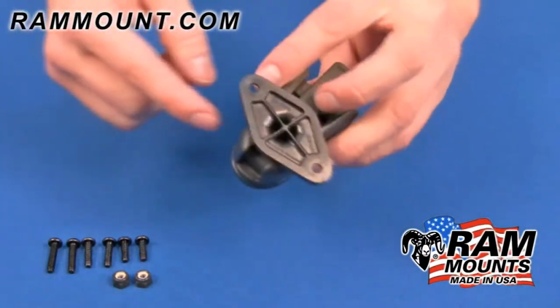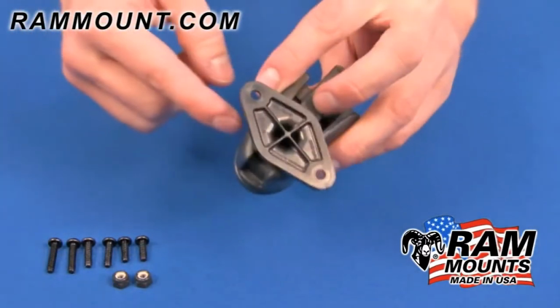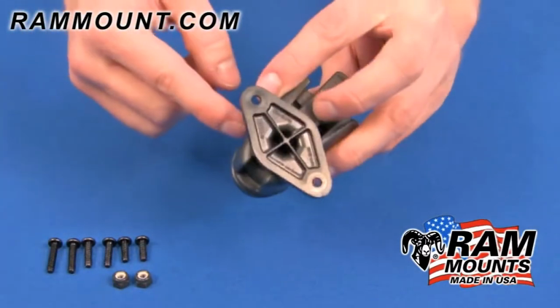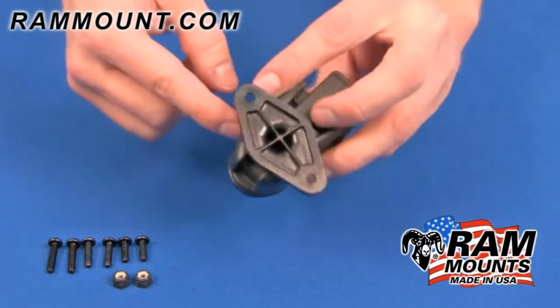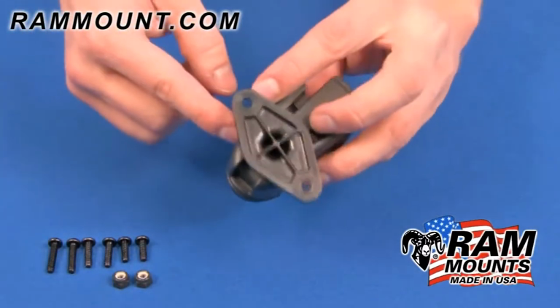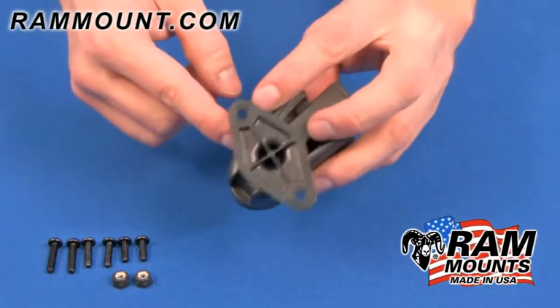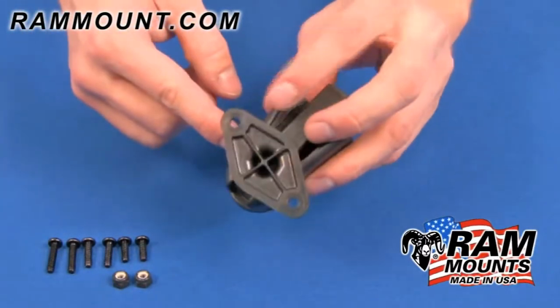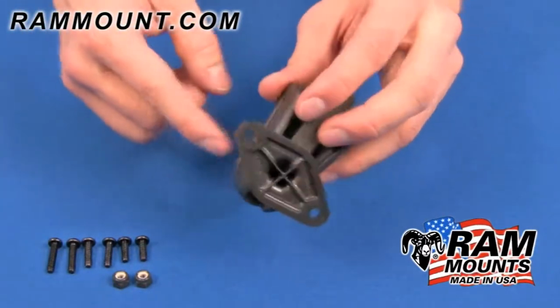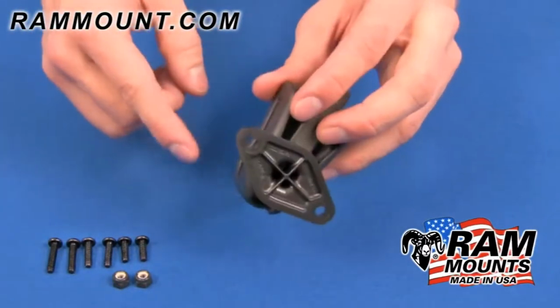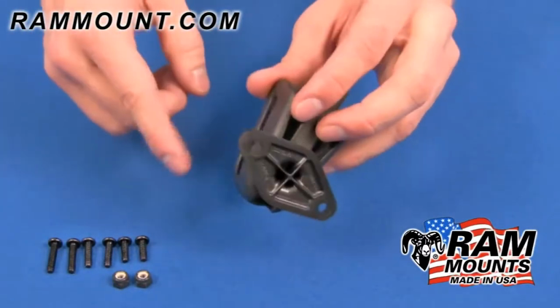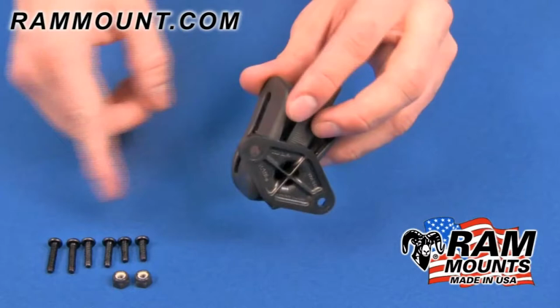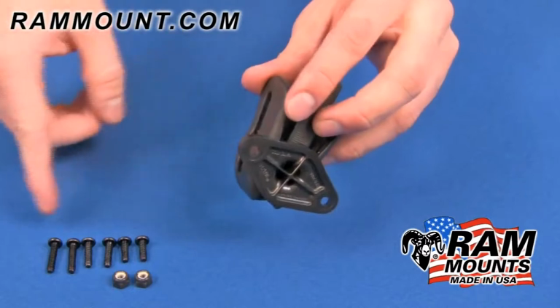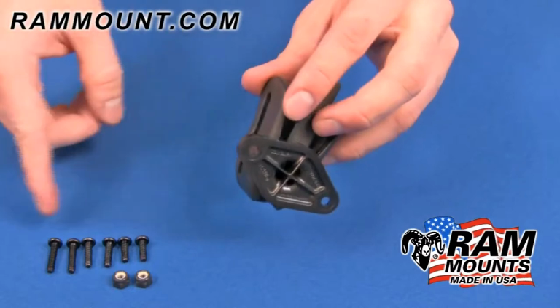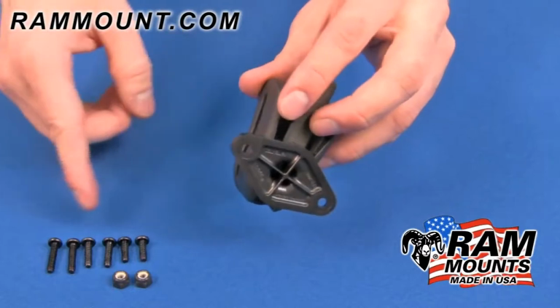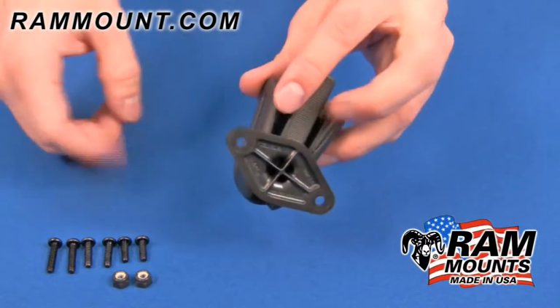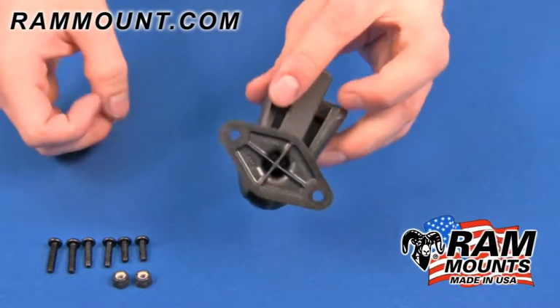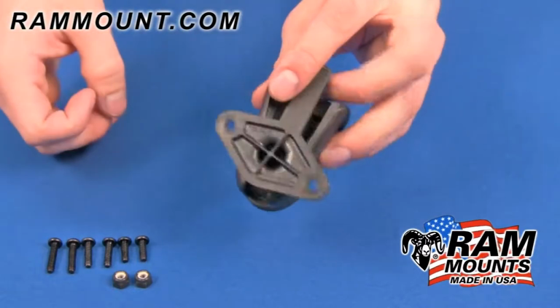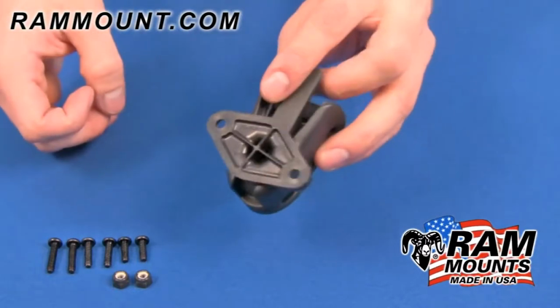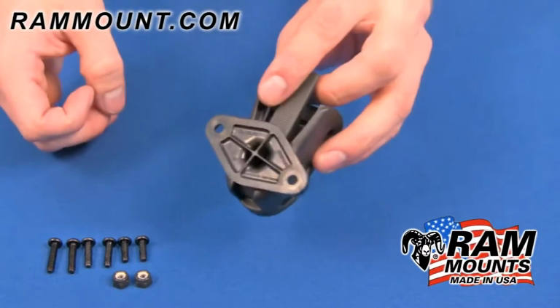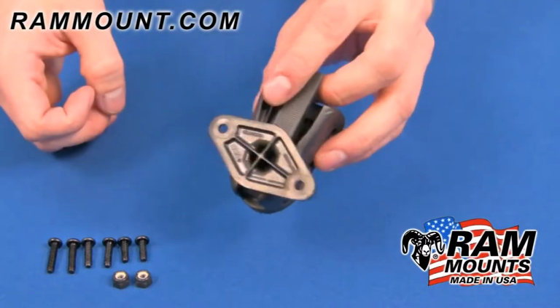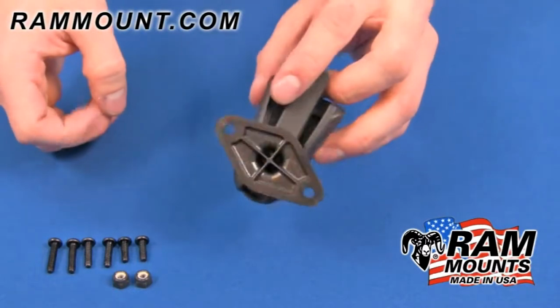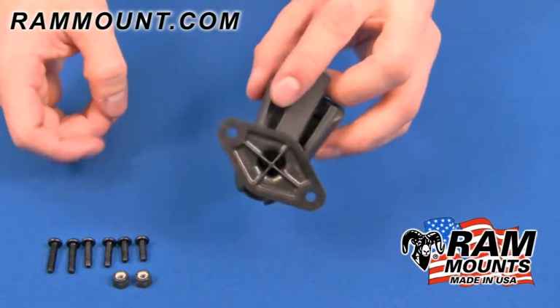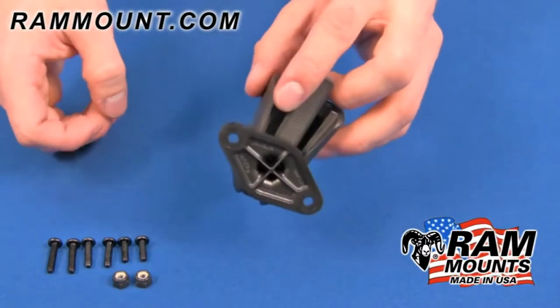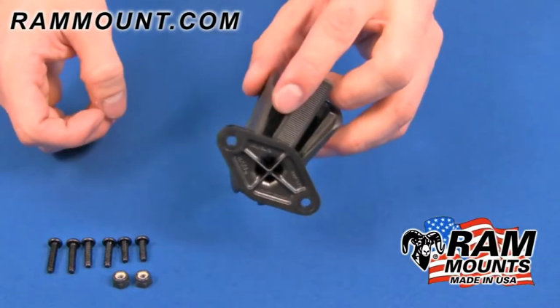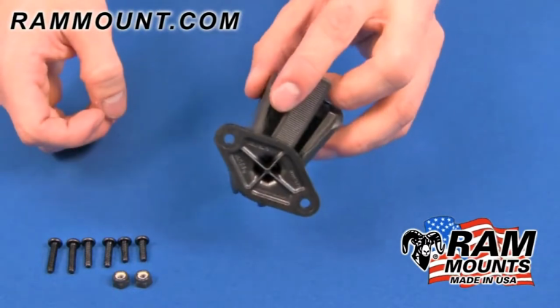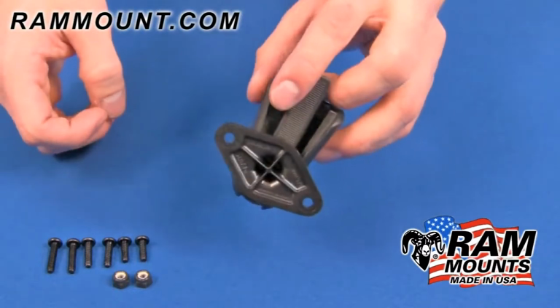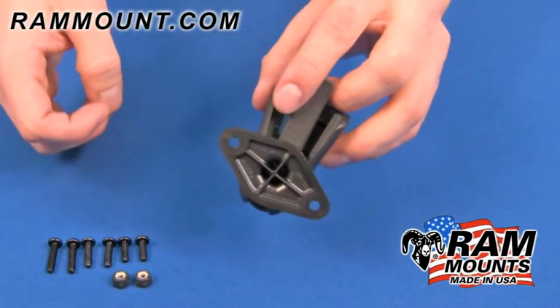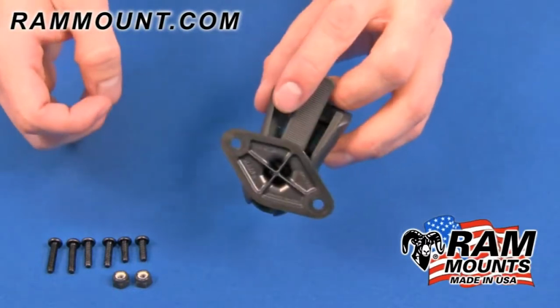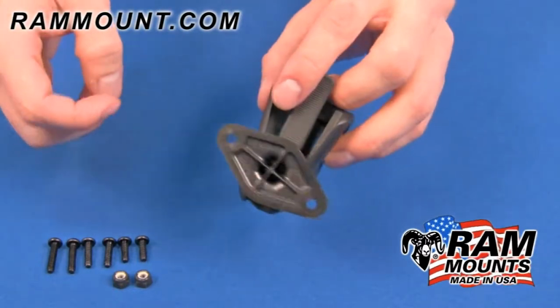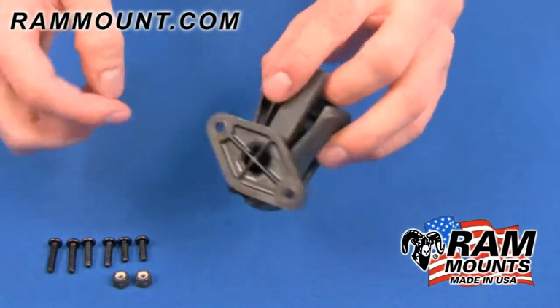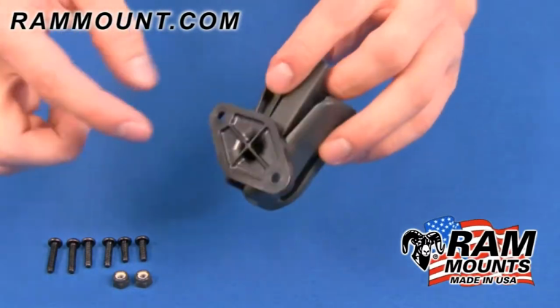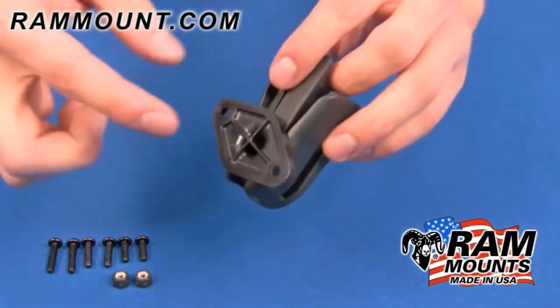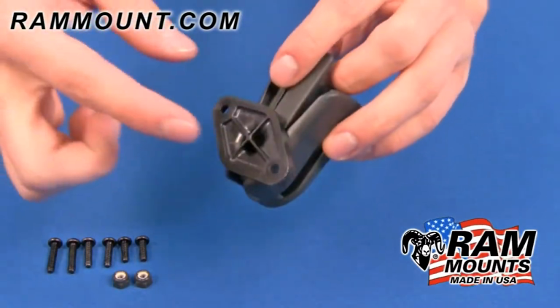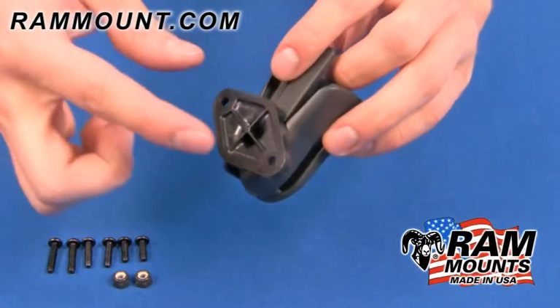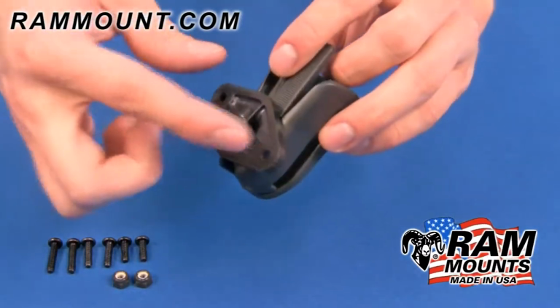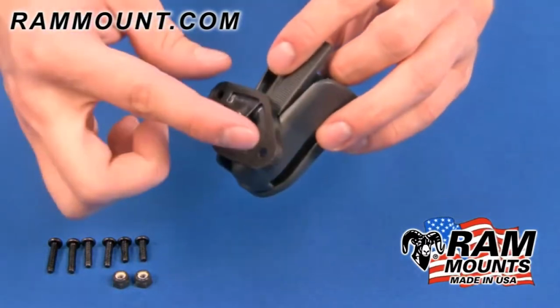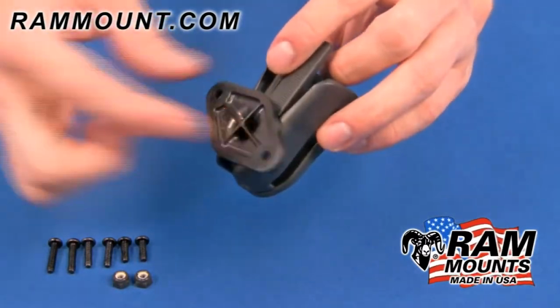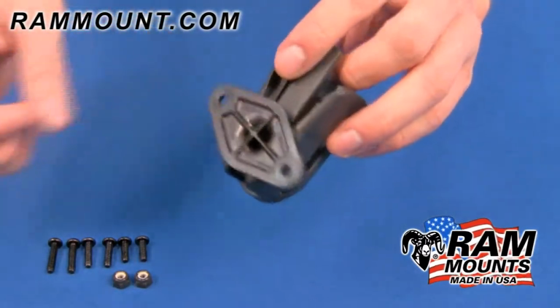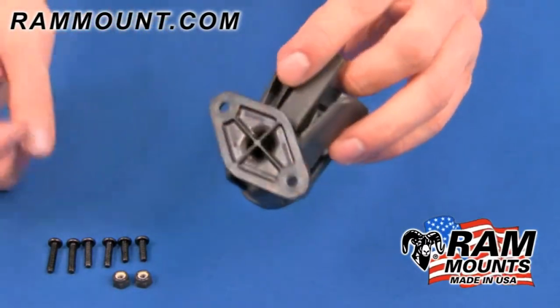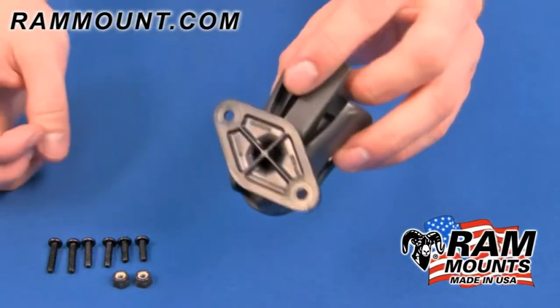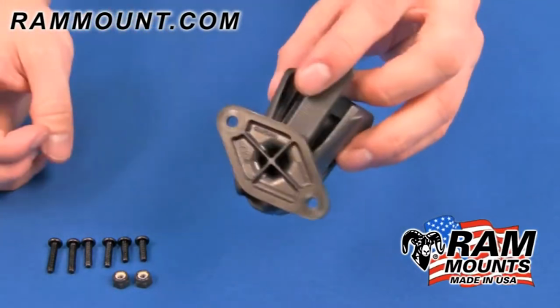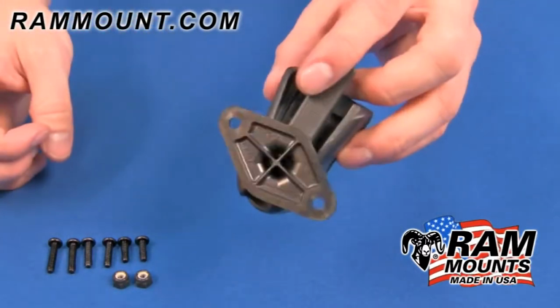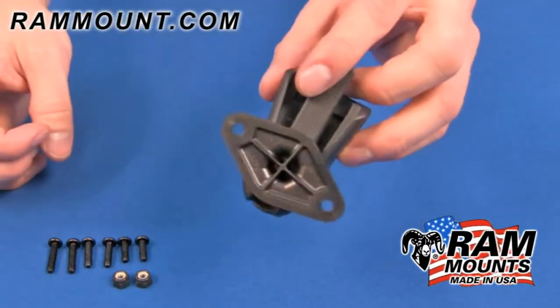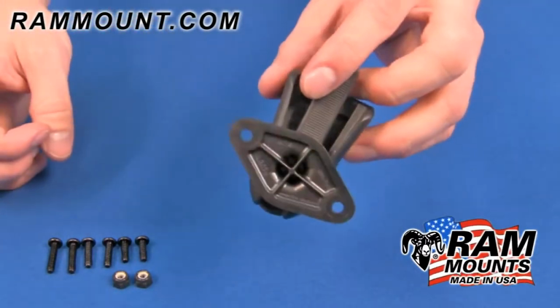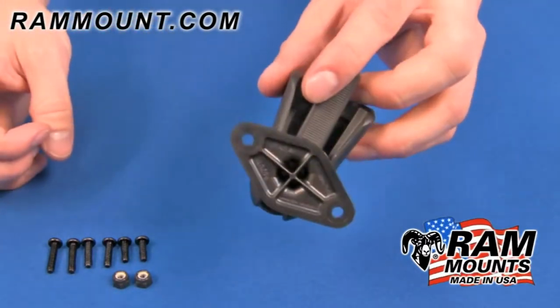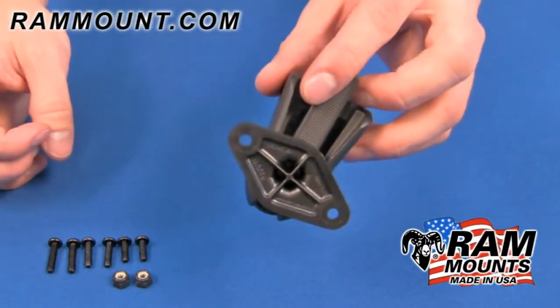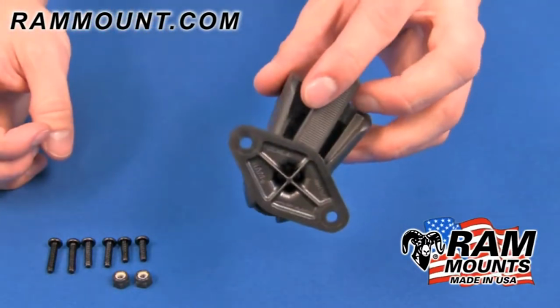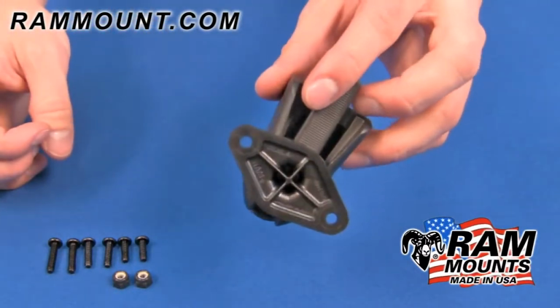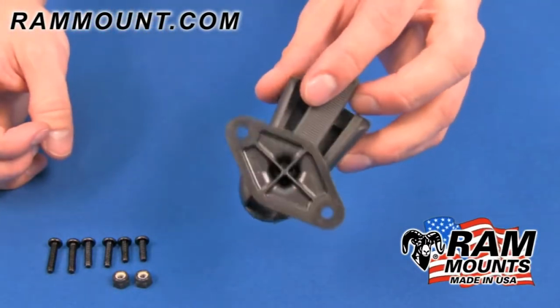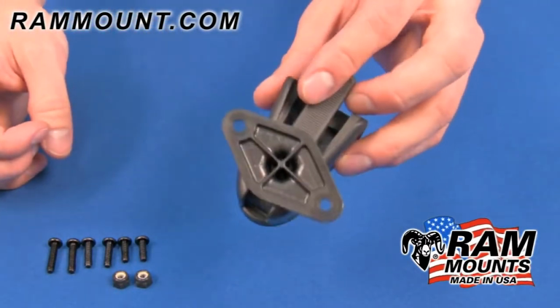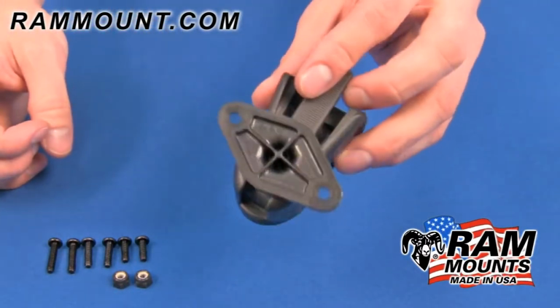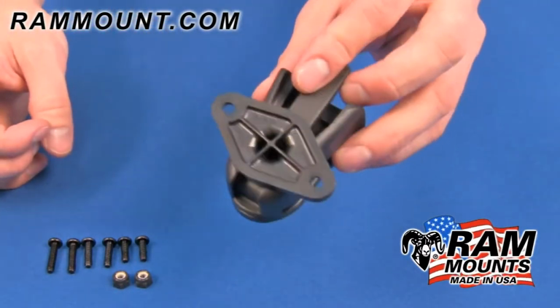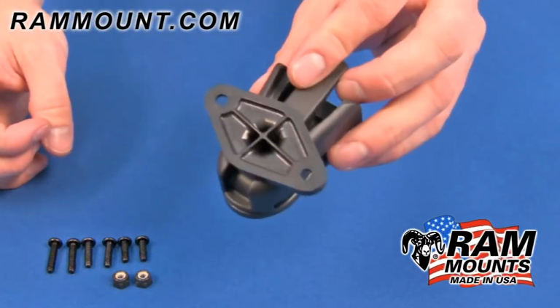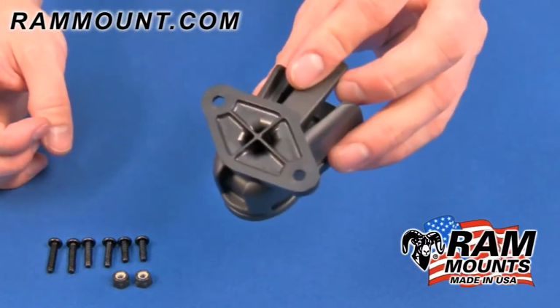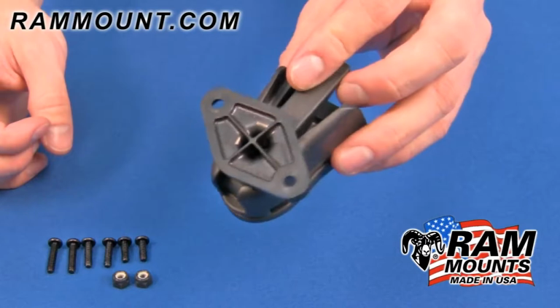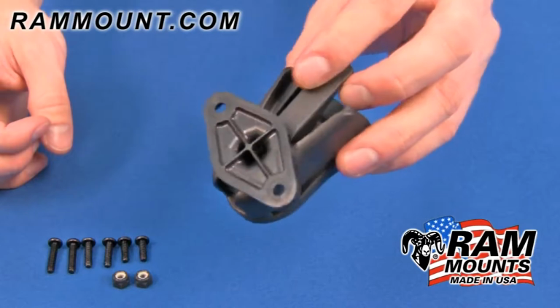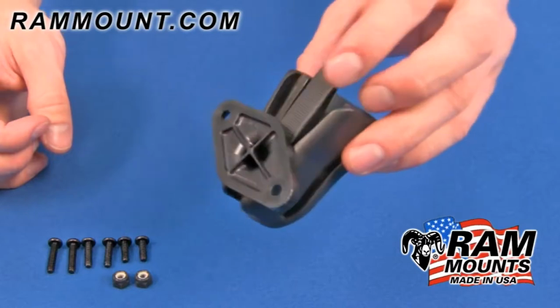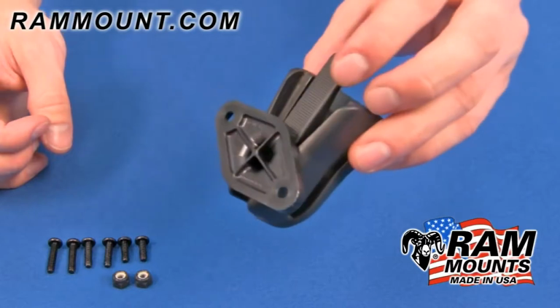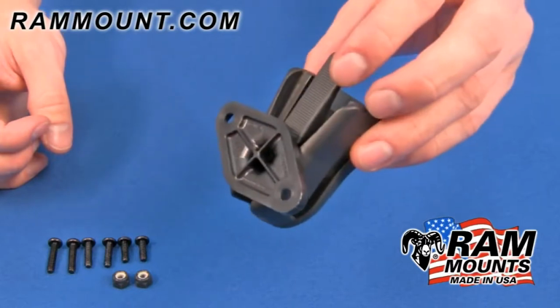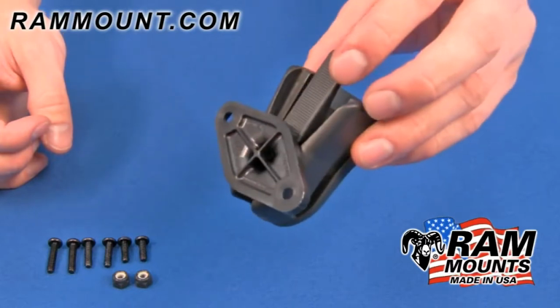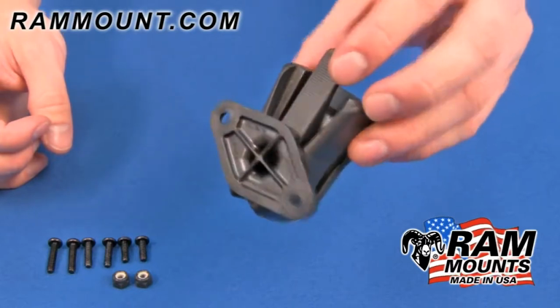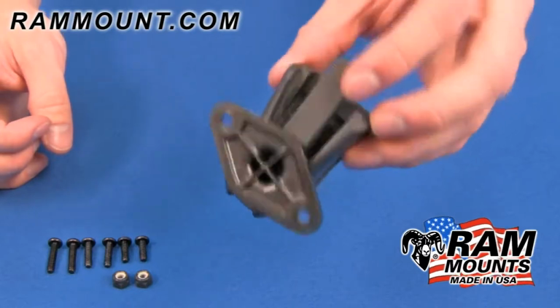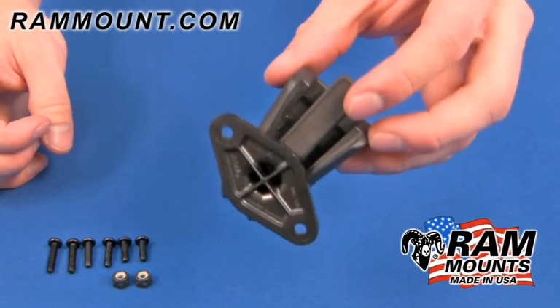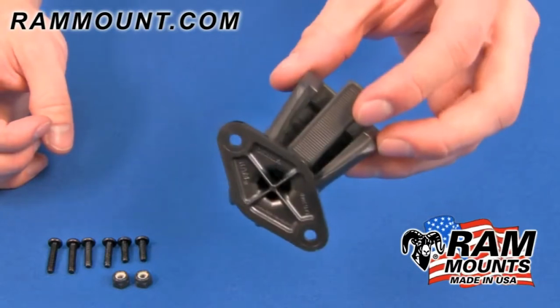This mount comes with the necessary stainless steel screws and nuts for attaching the adapter to the back of the cradle that you are using with your belt clip mount.